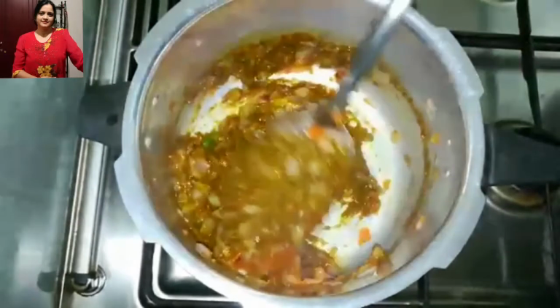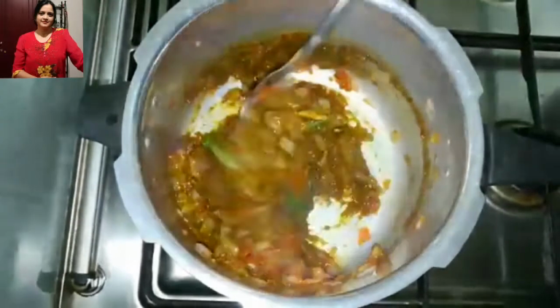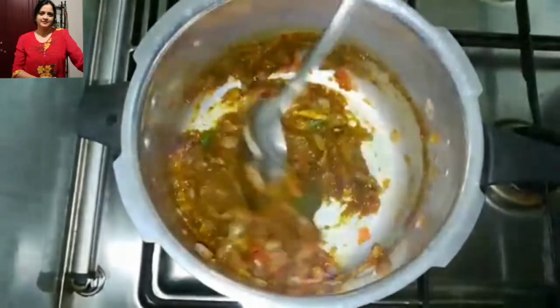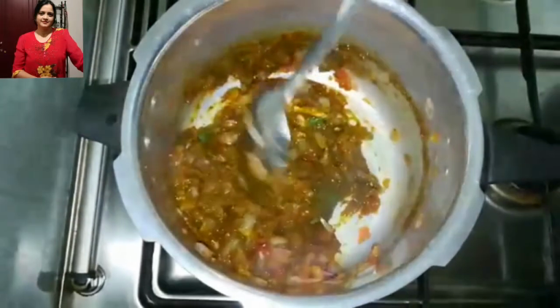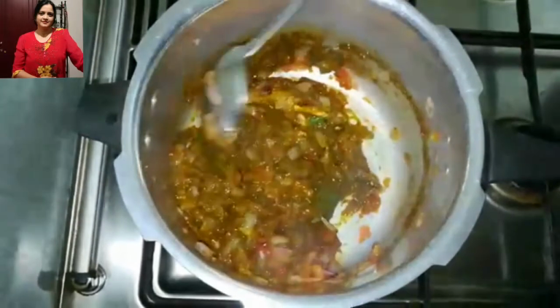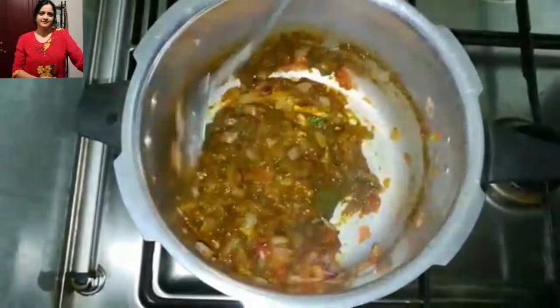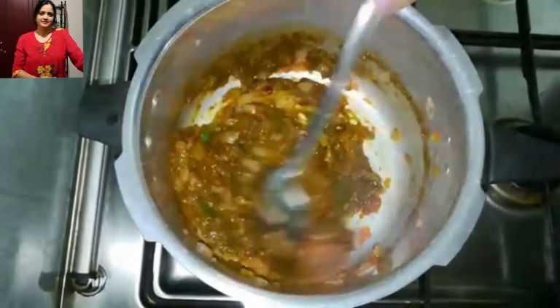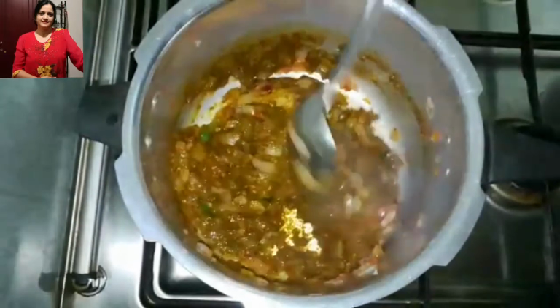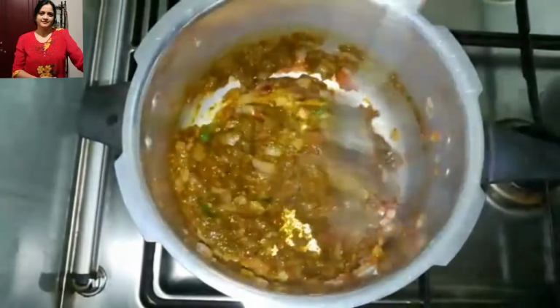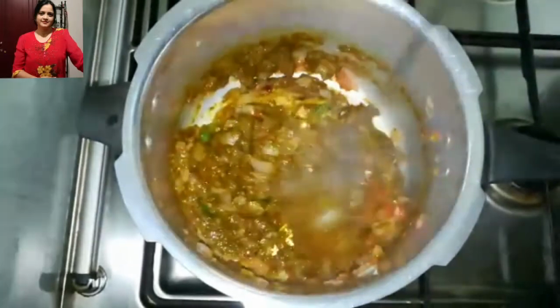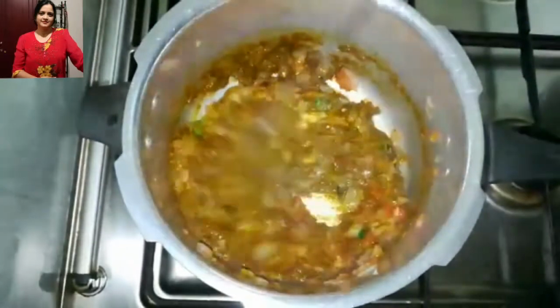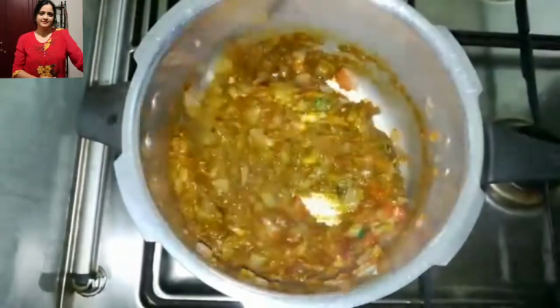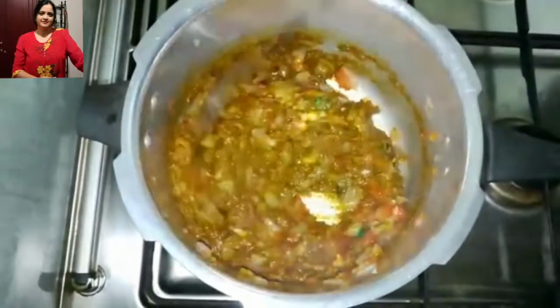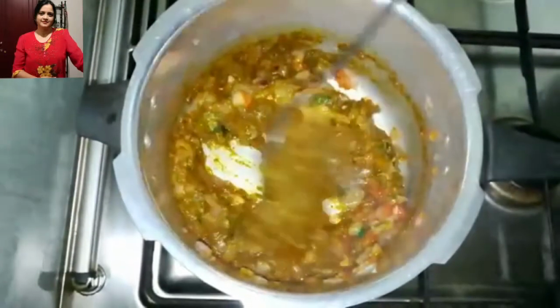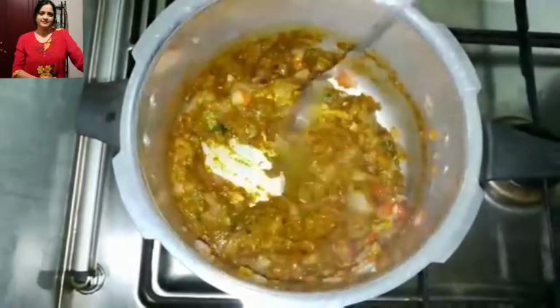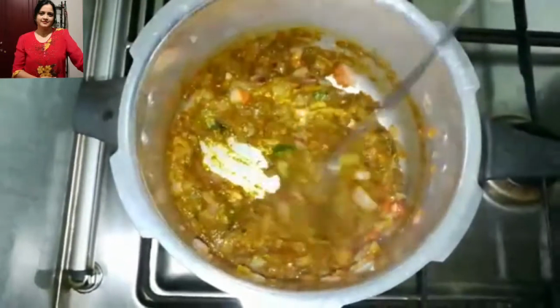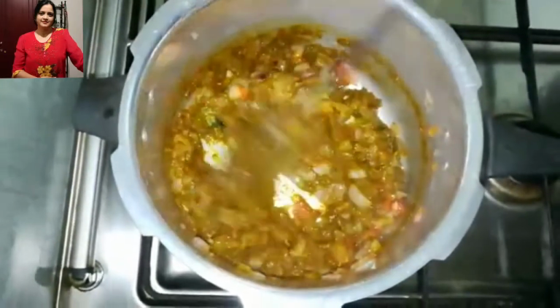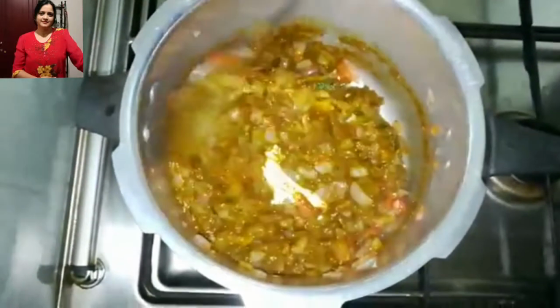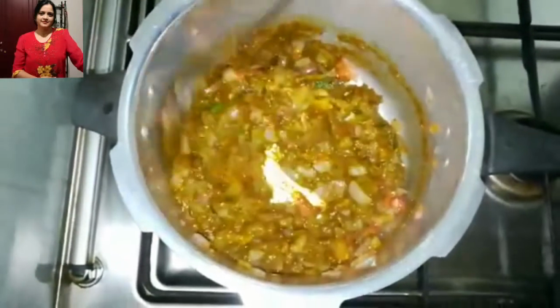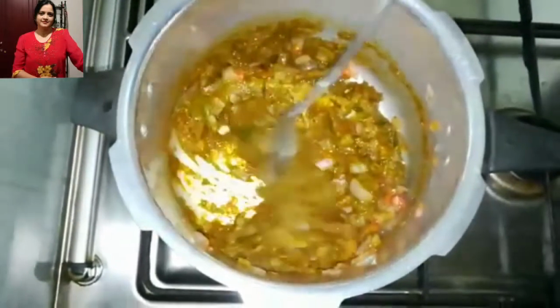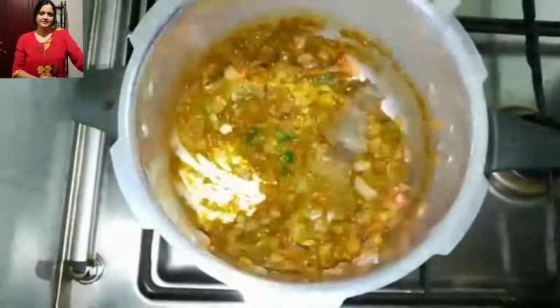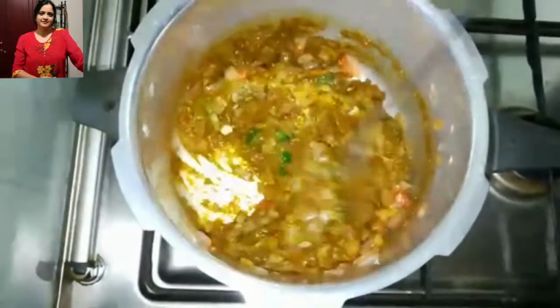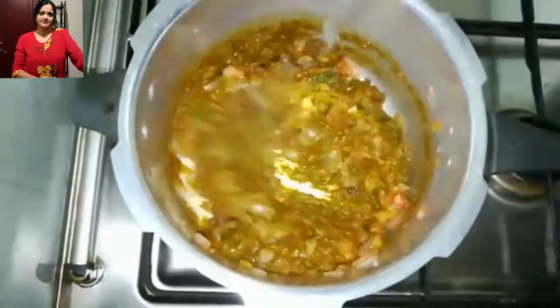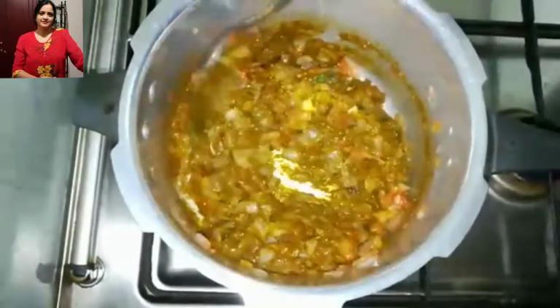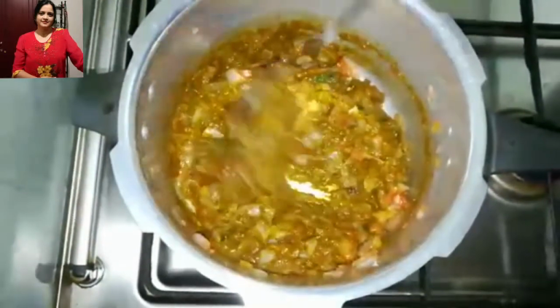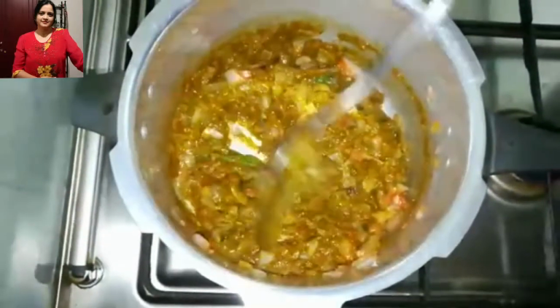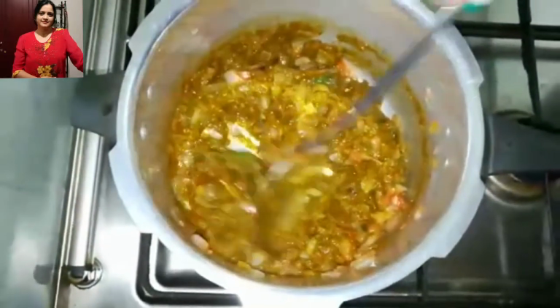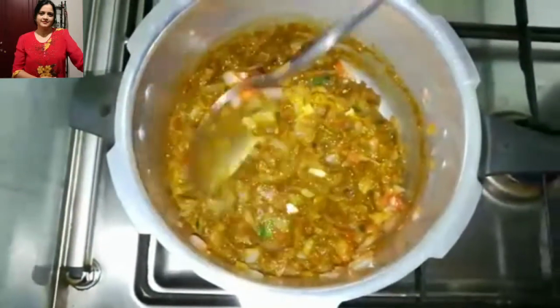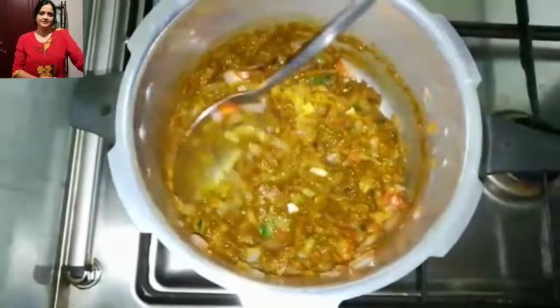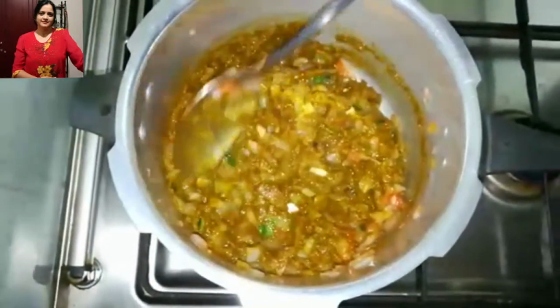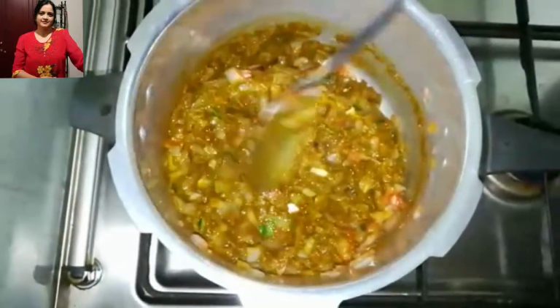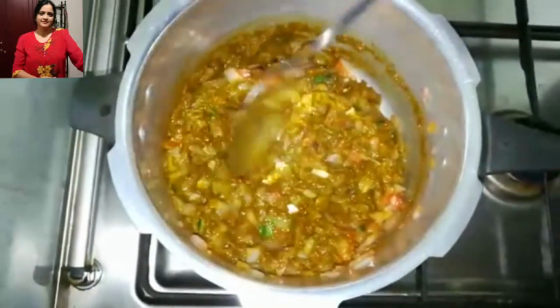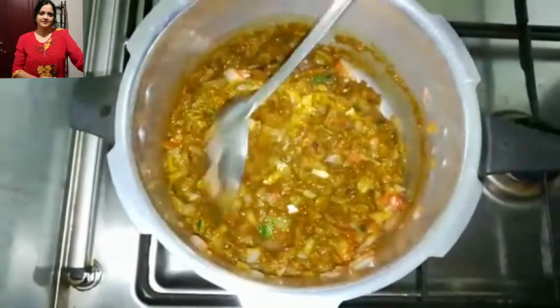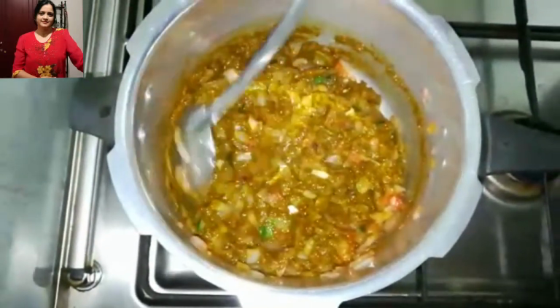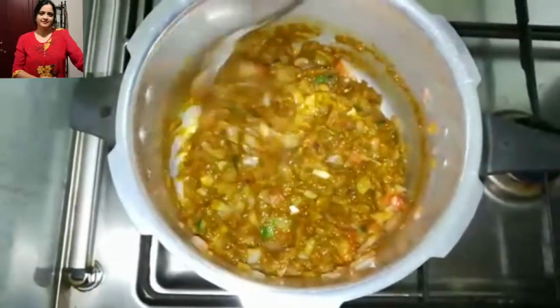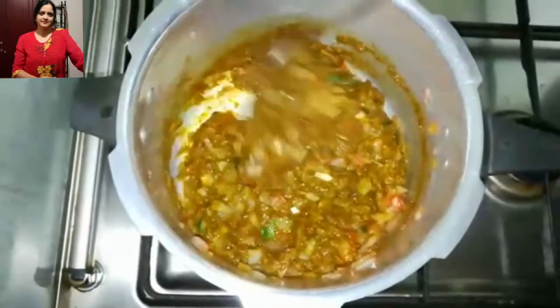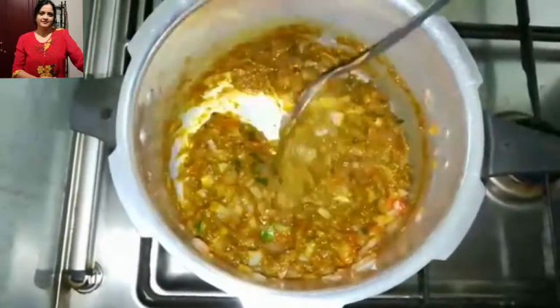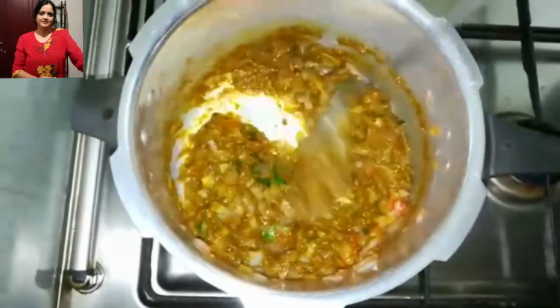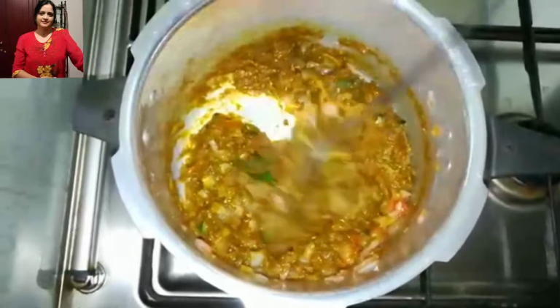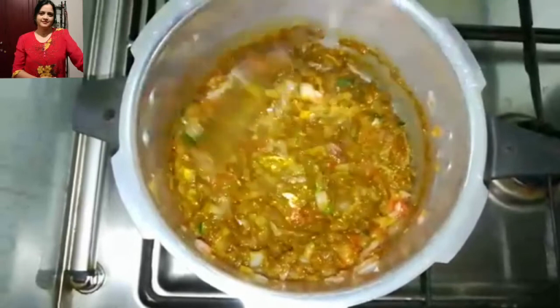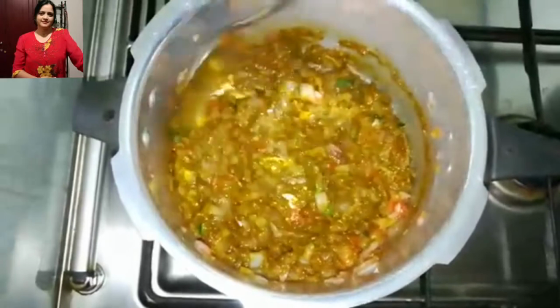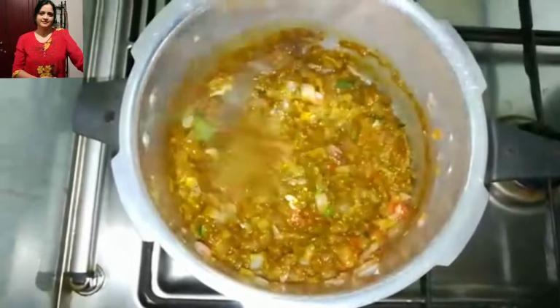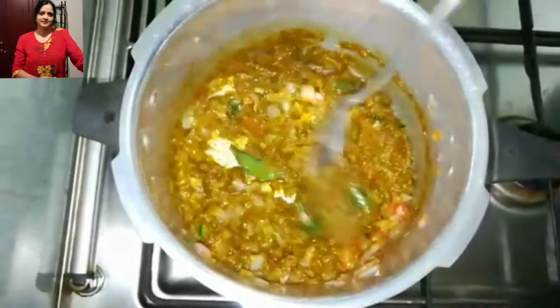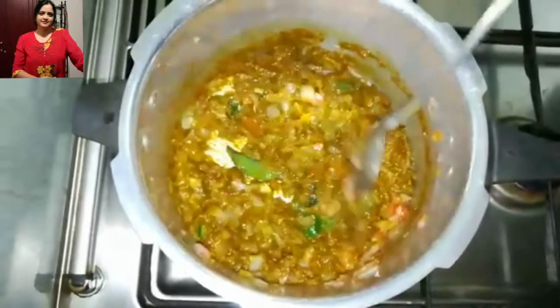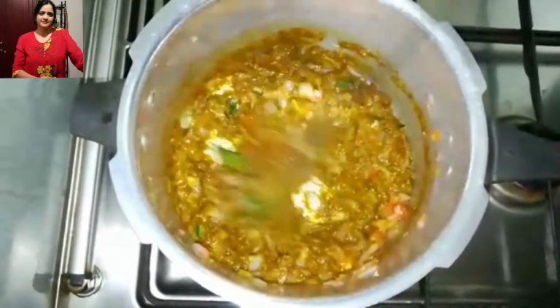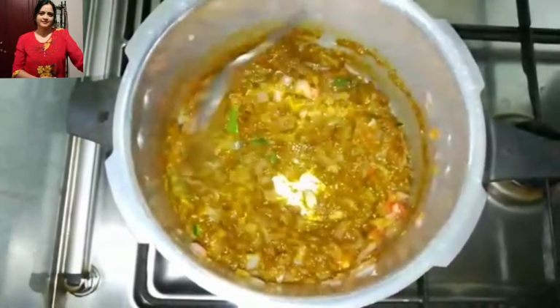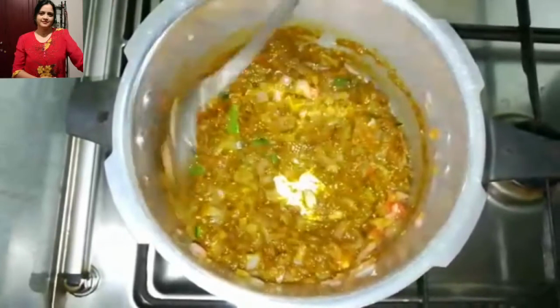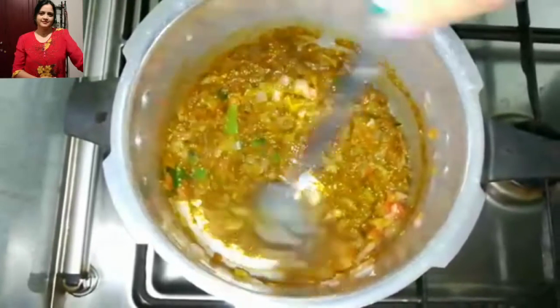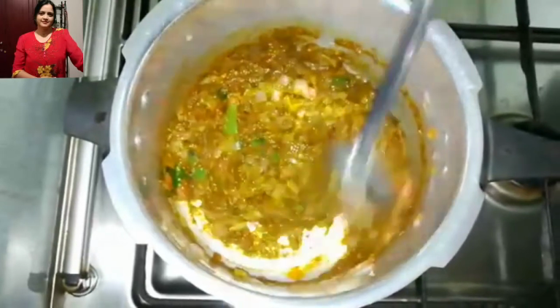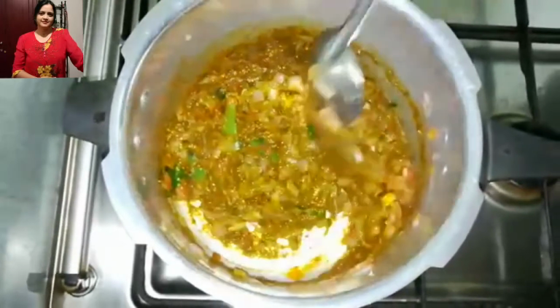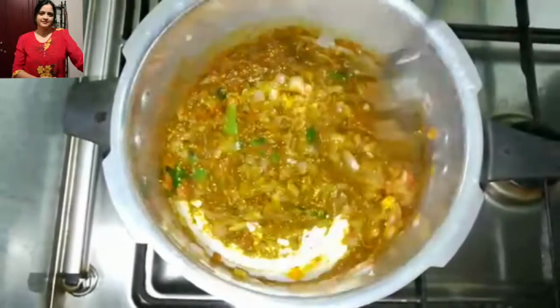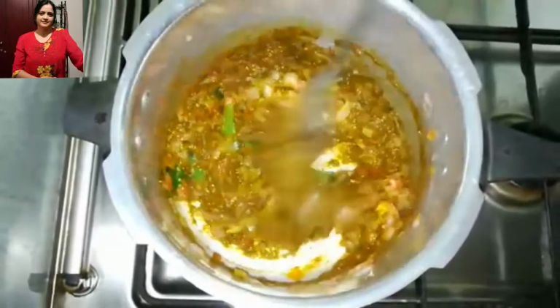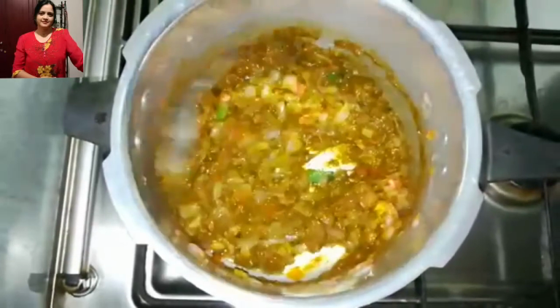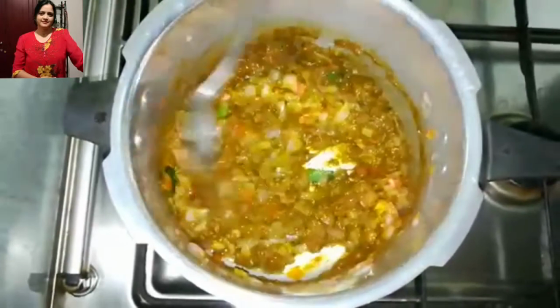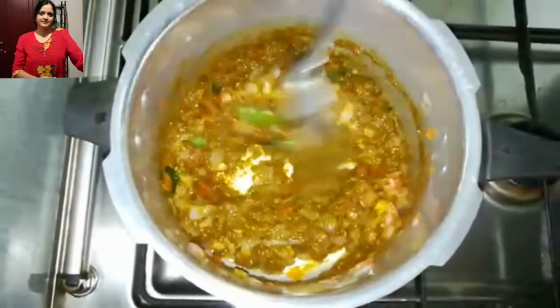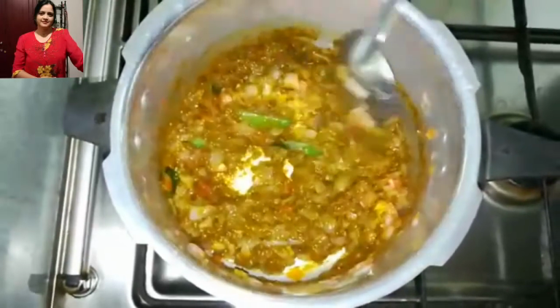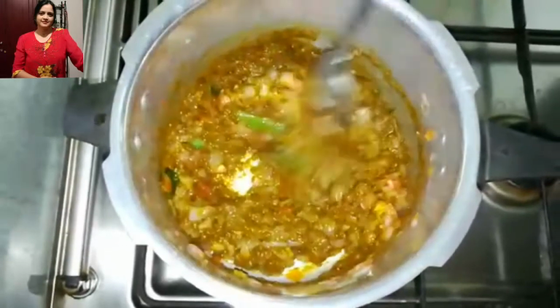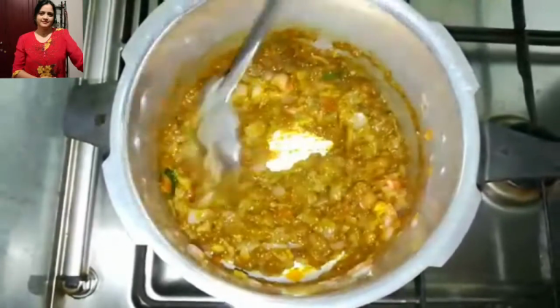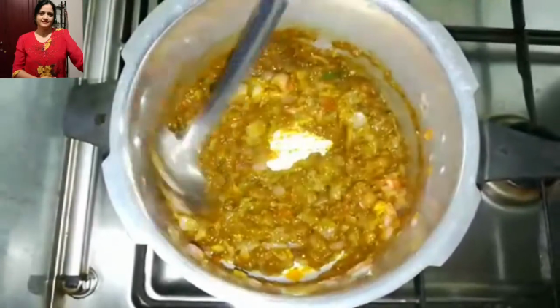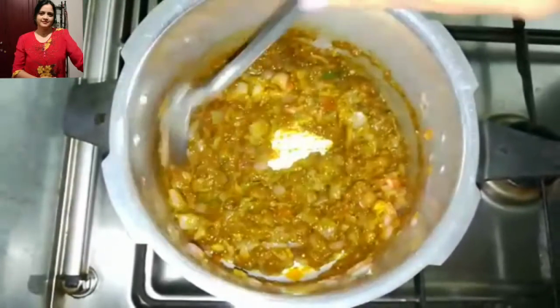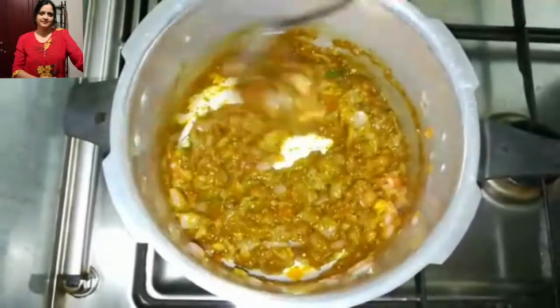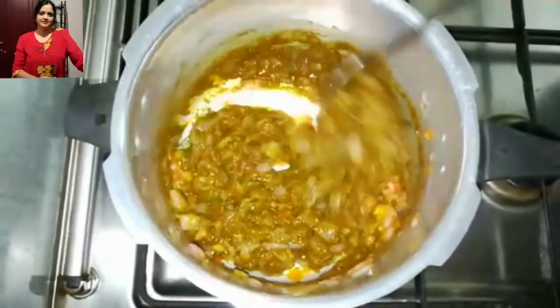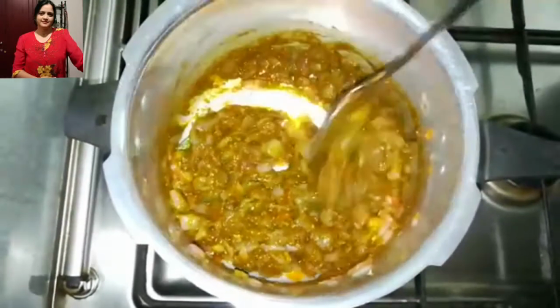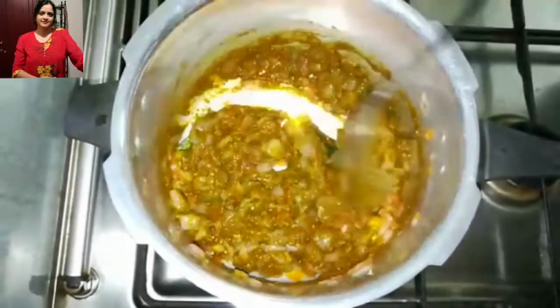If you look at it, see — it already has moisture. So there is no need of using any water now. Just keep stirring.